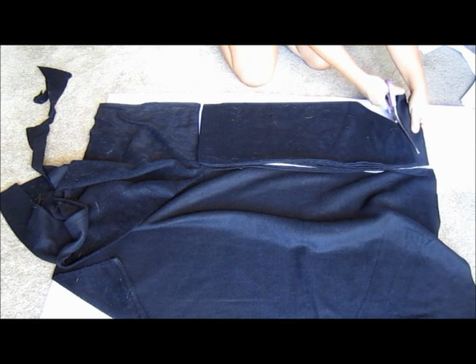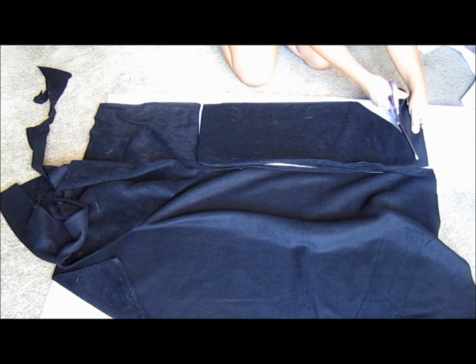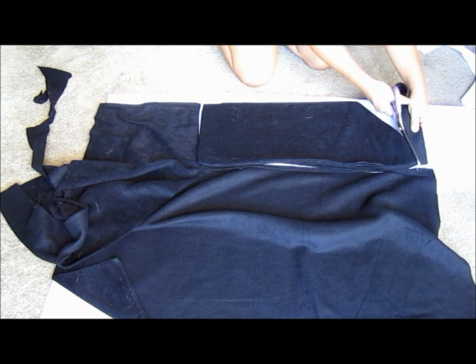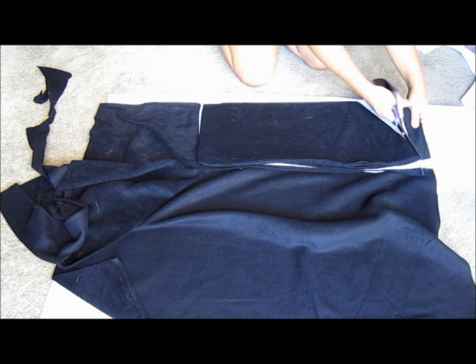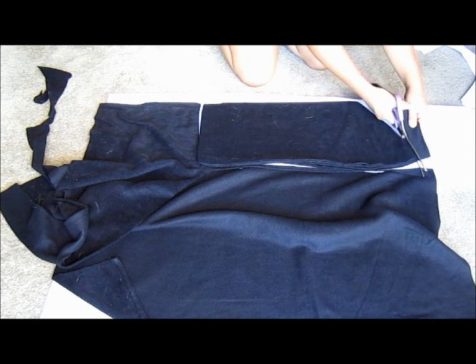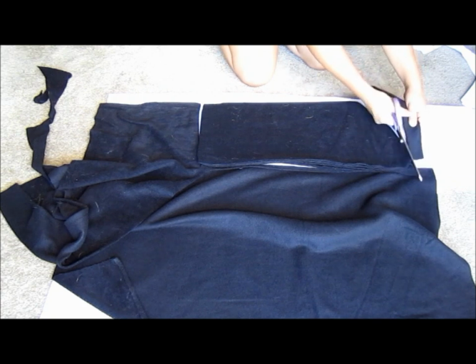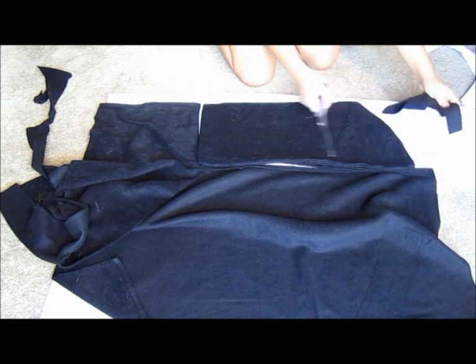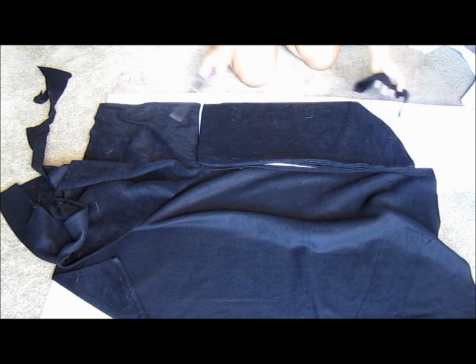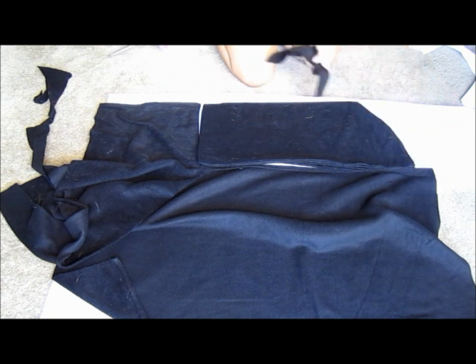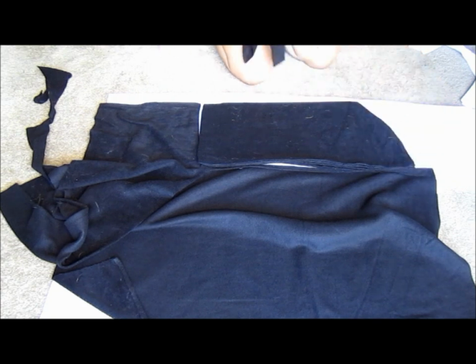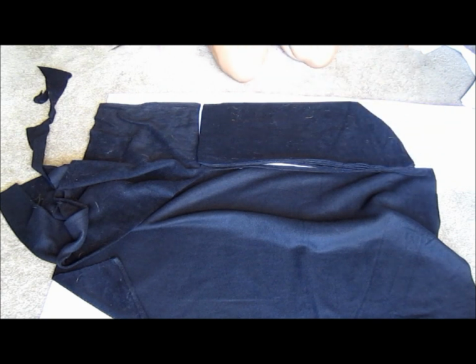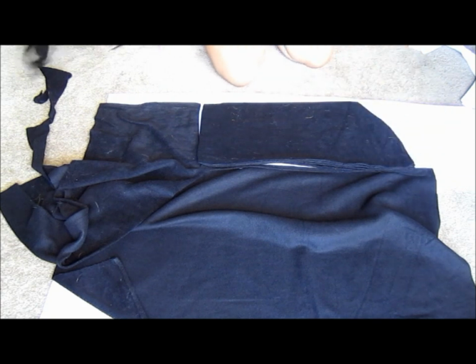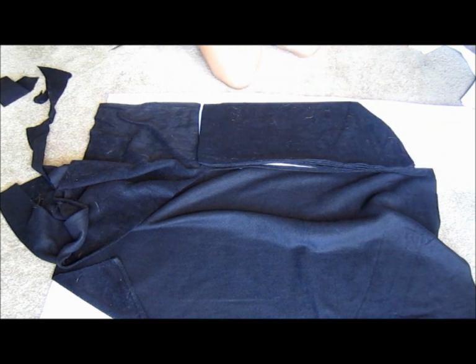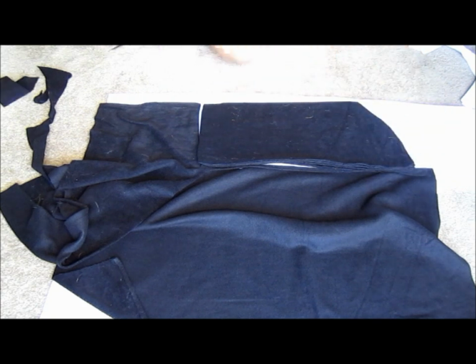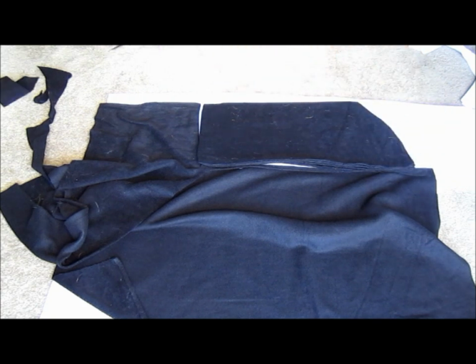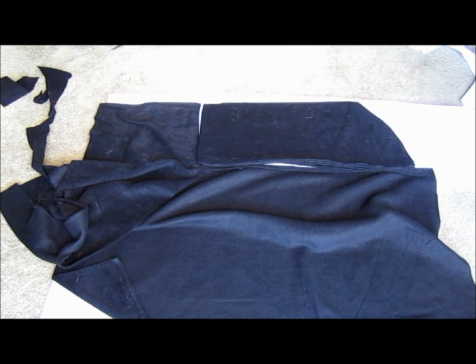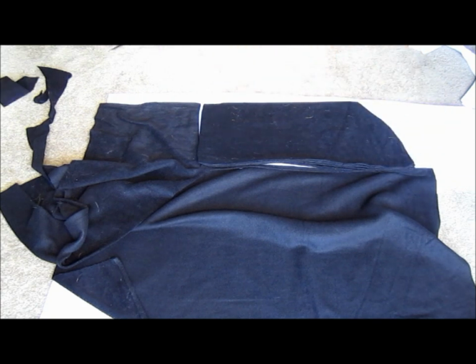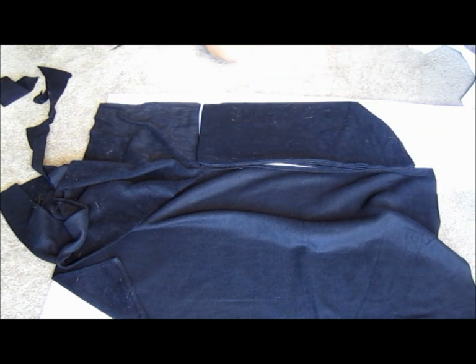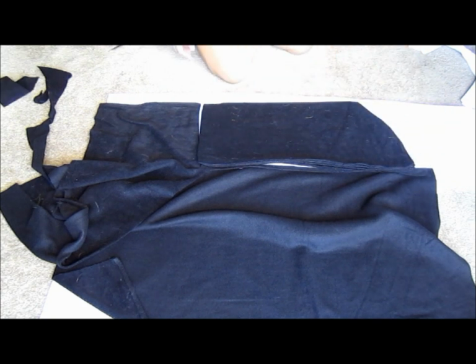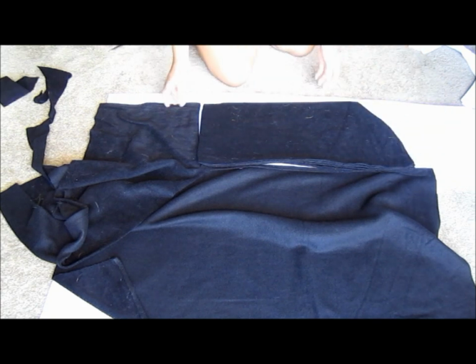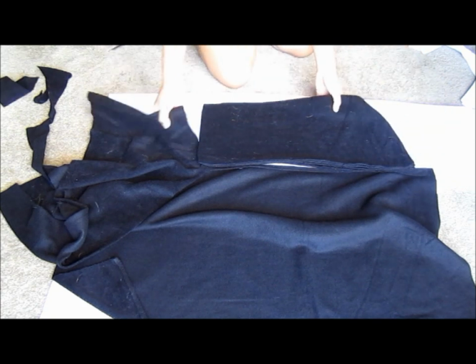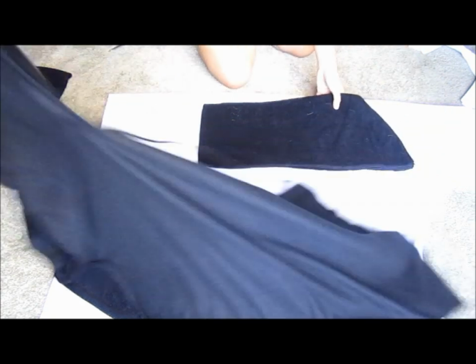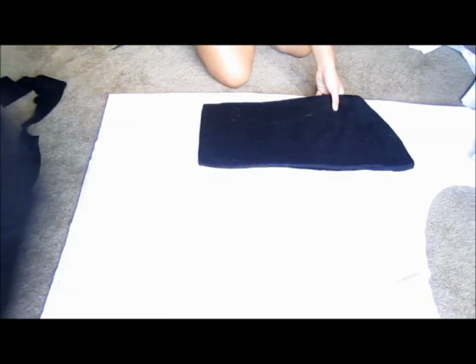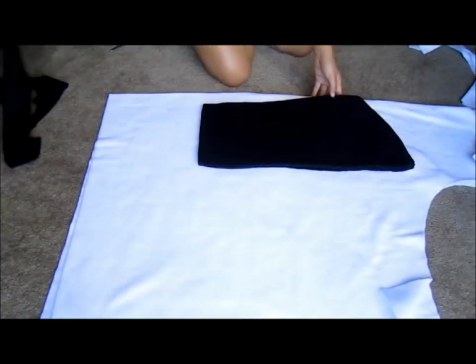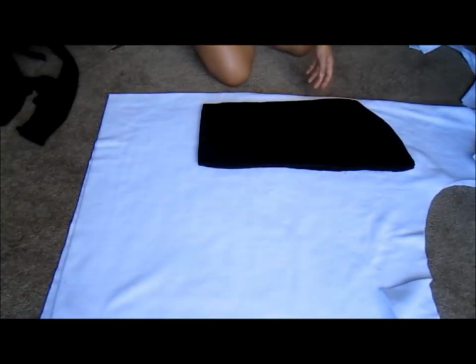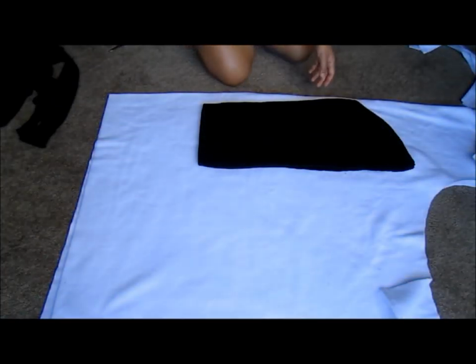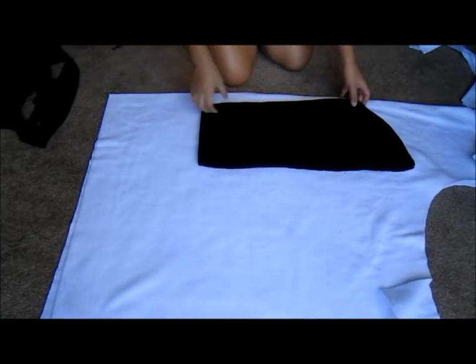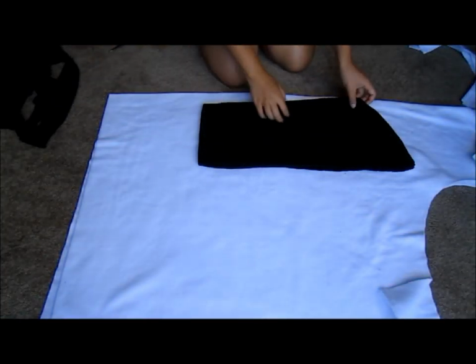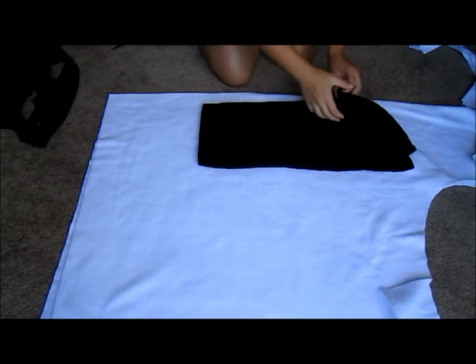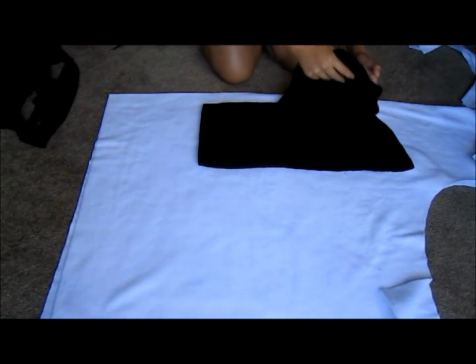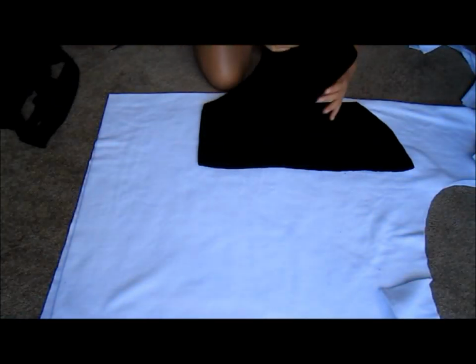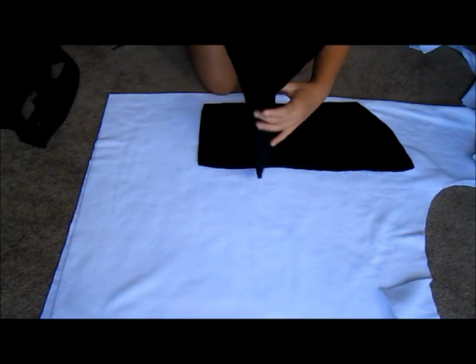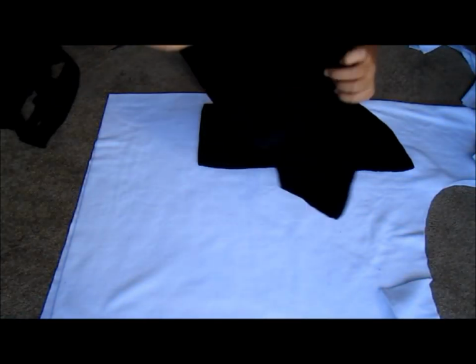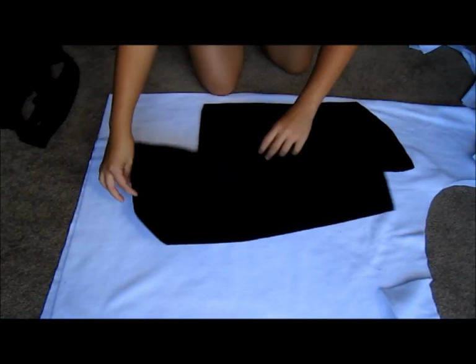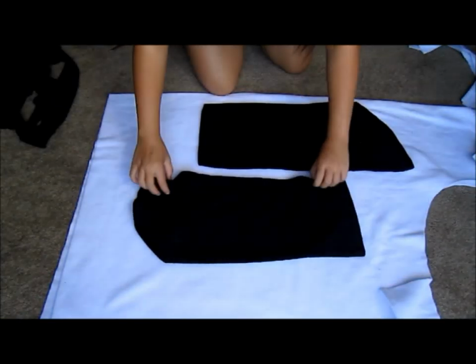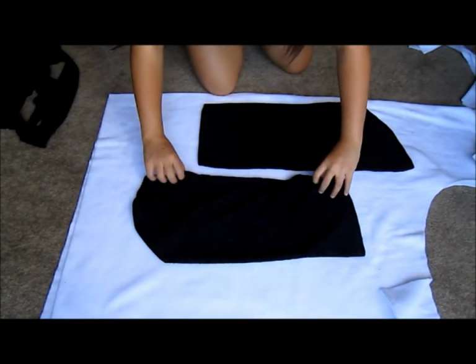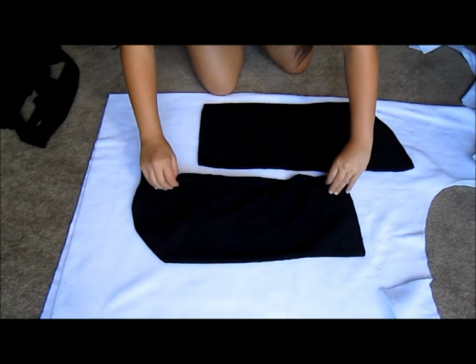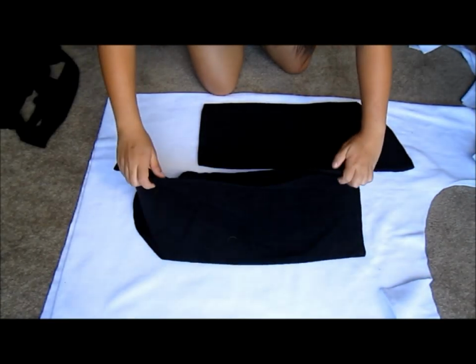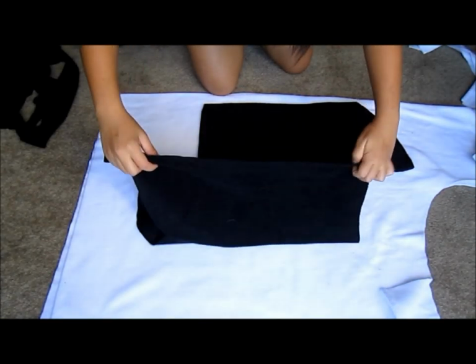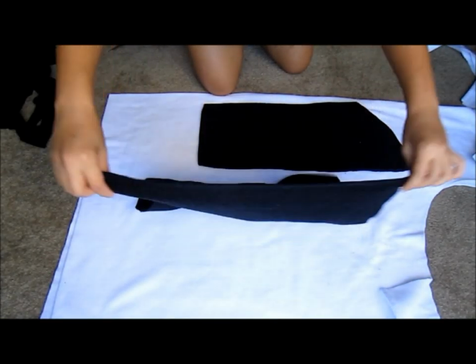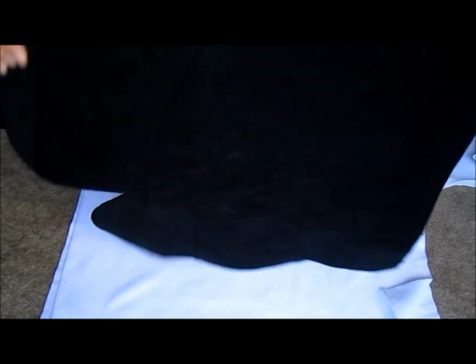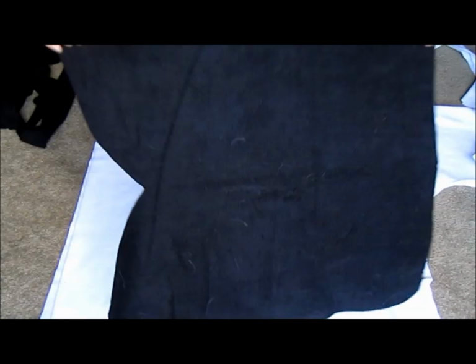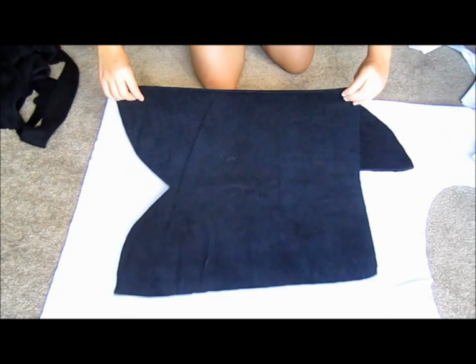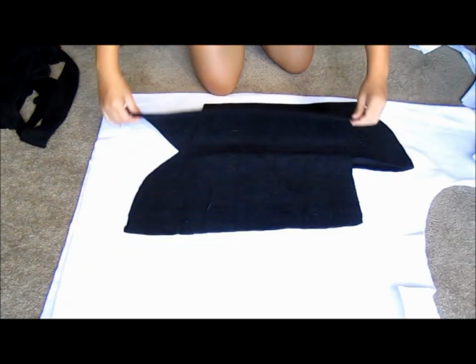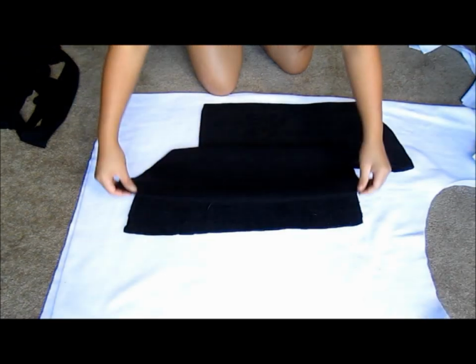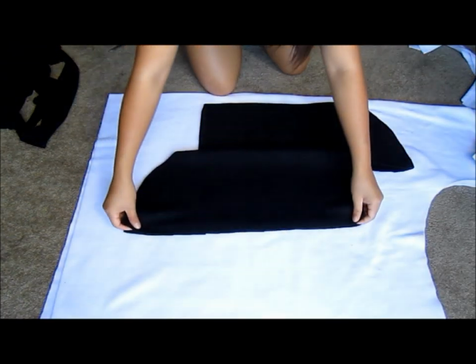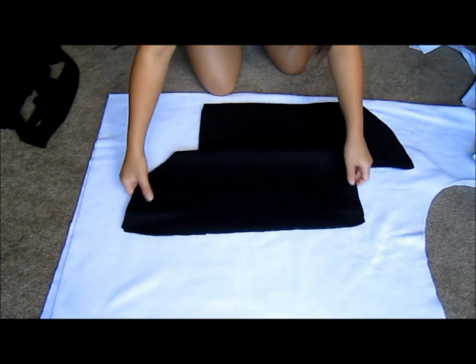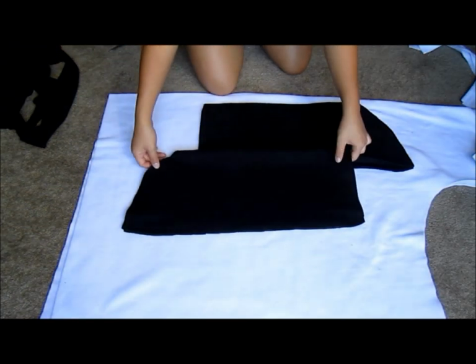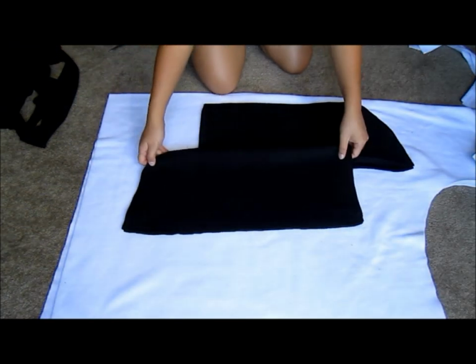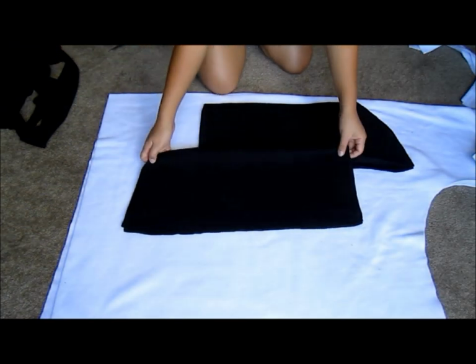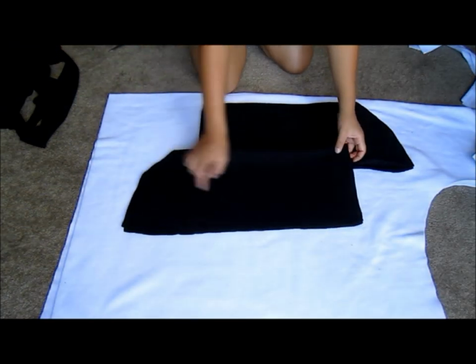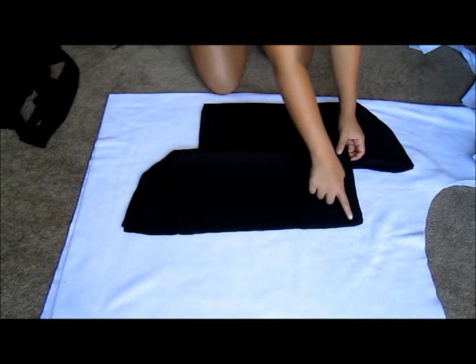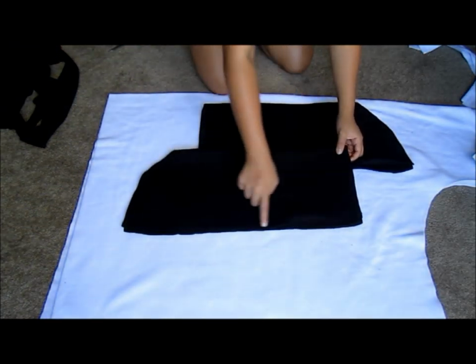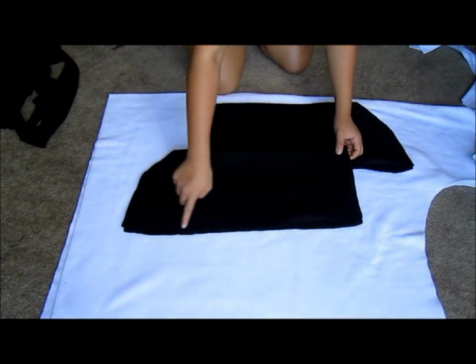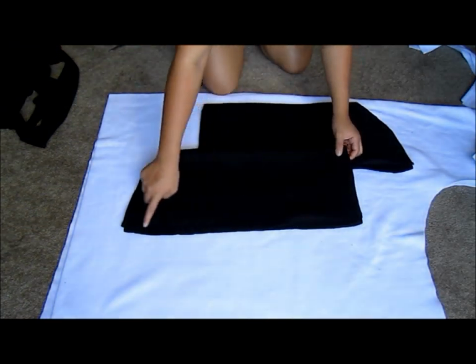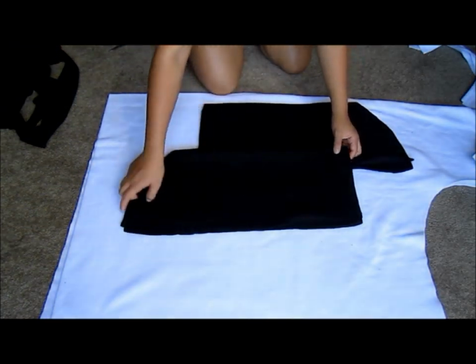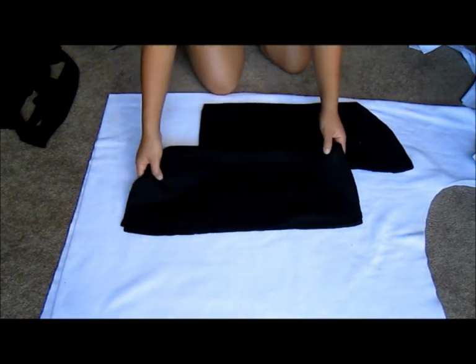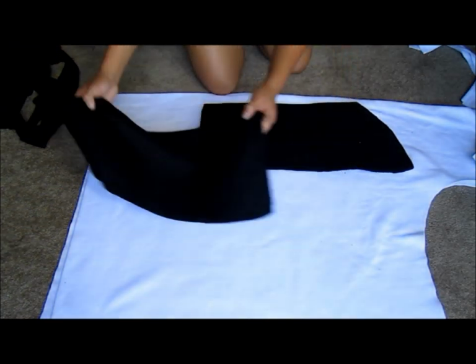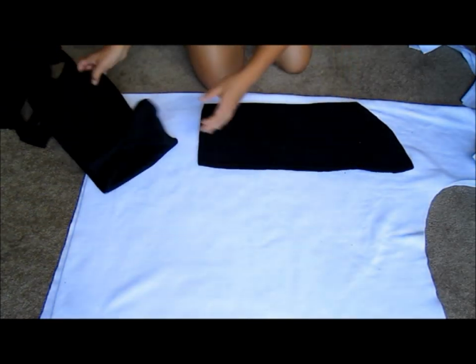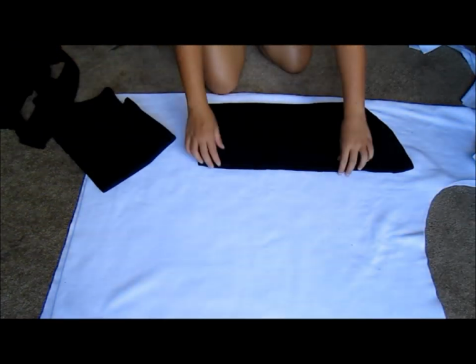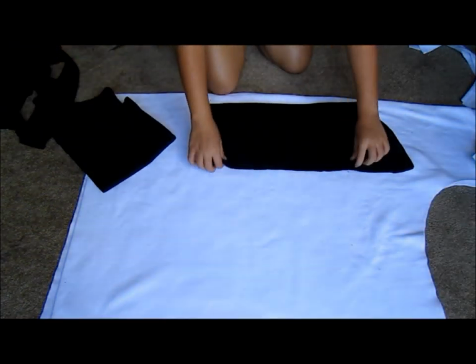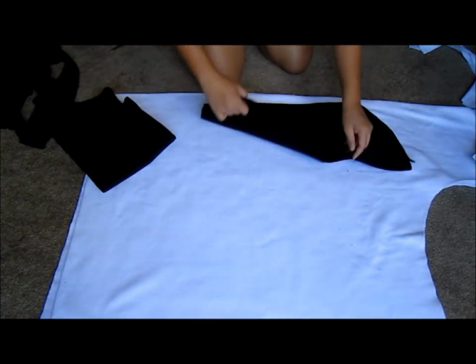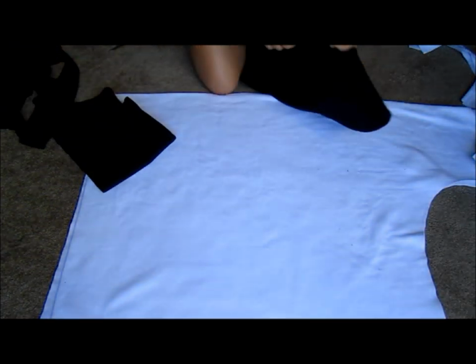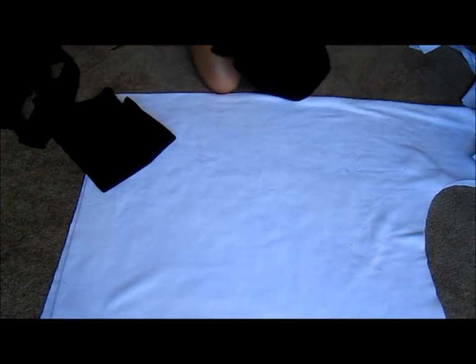Cut out two sleeves, then fold them right sides together and sew down one side seam.